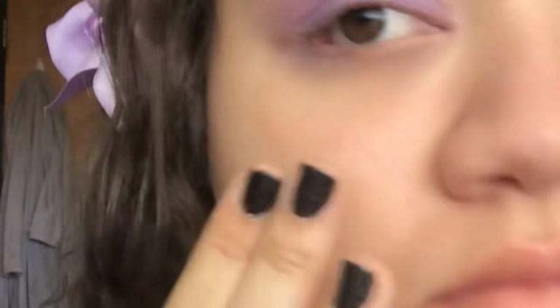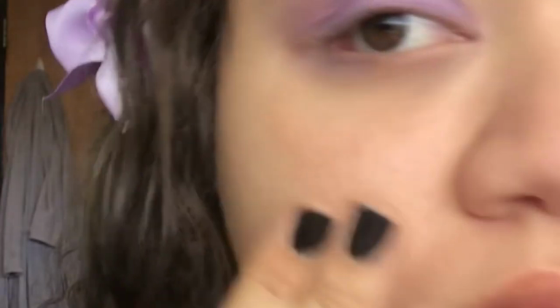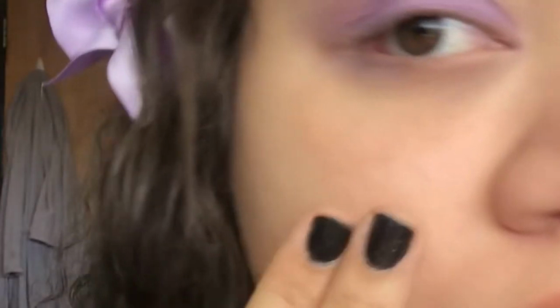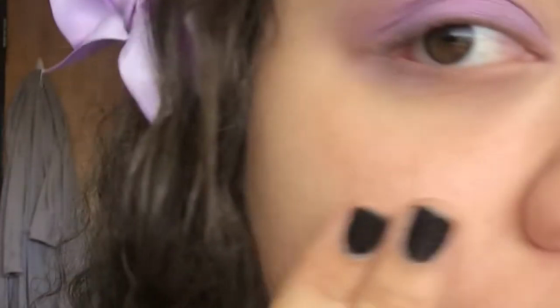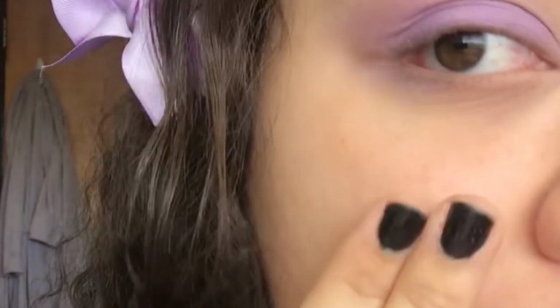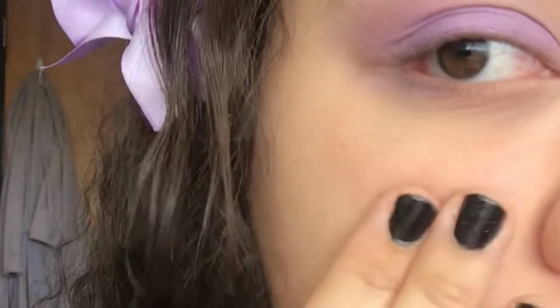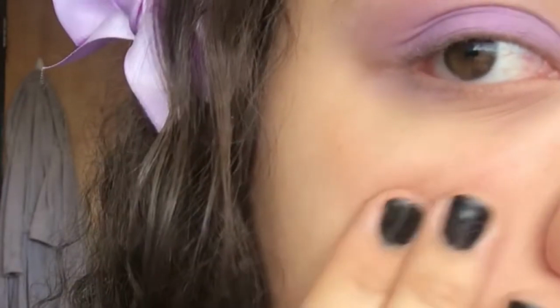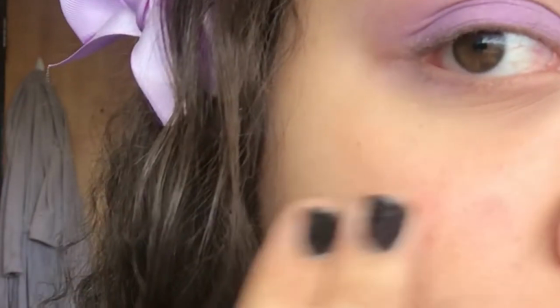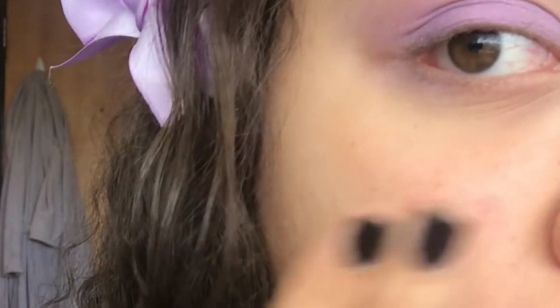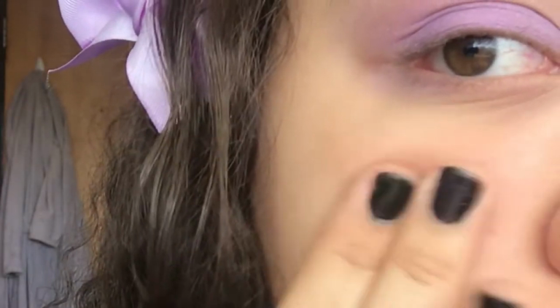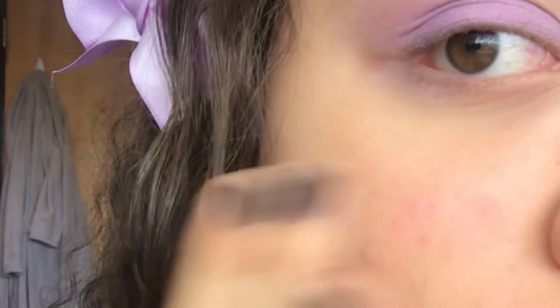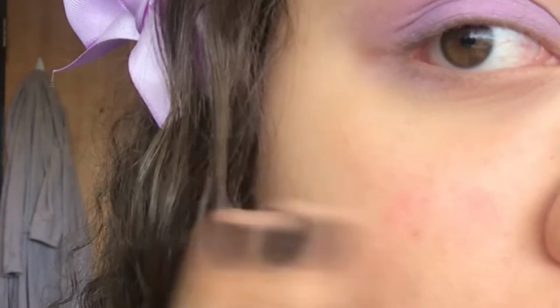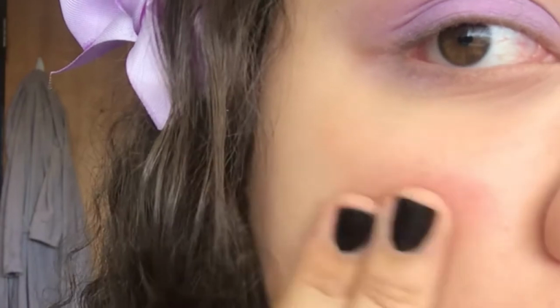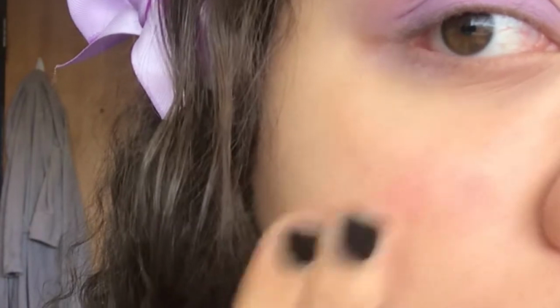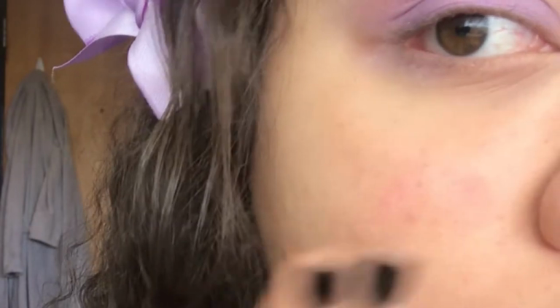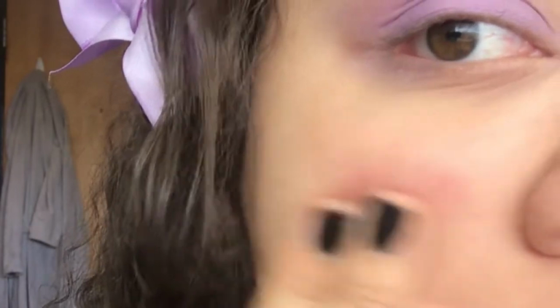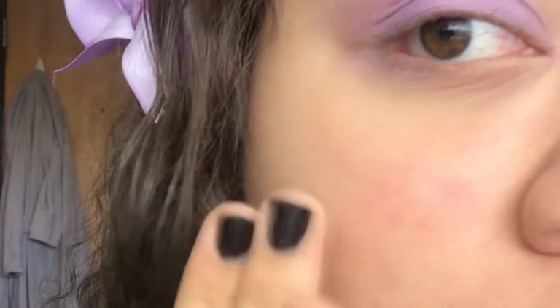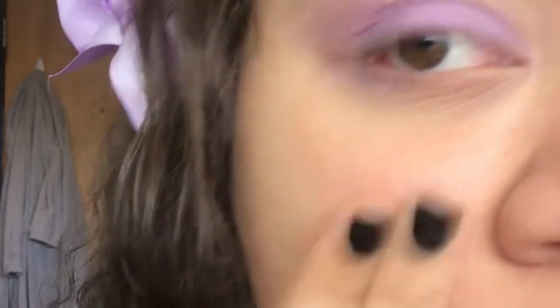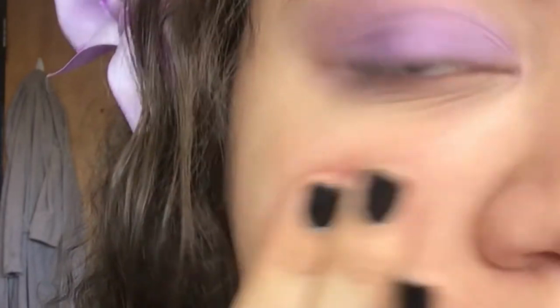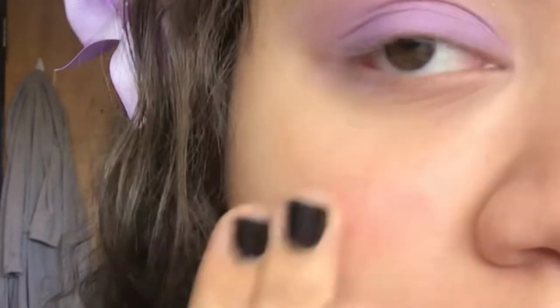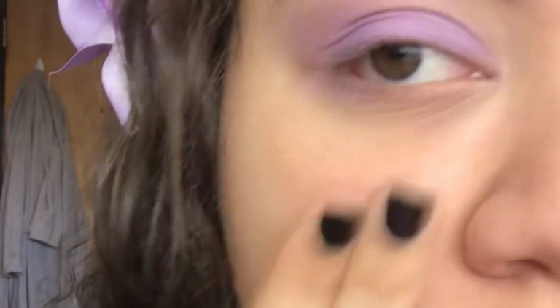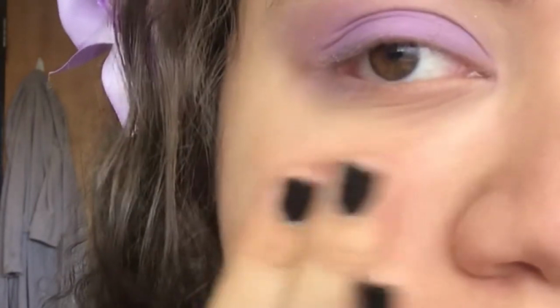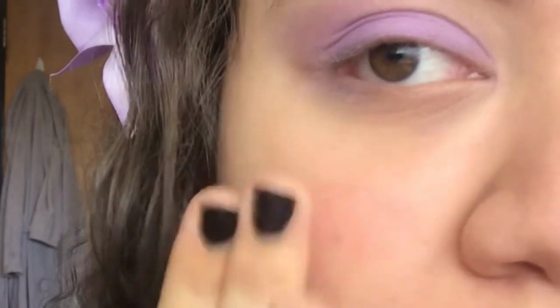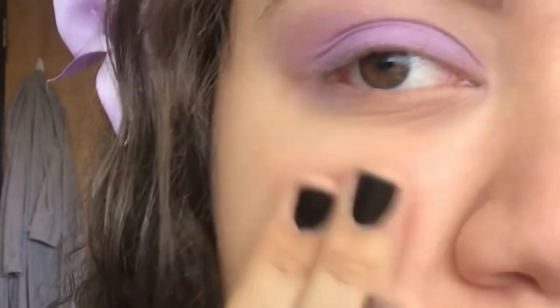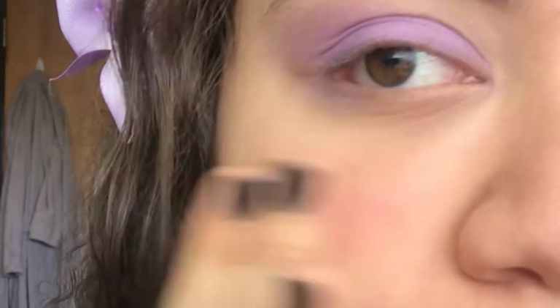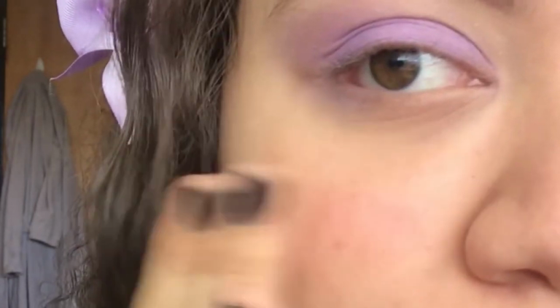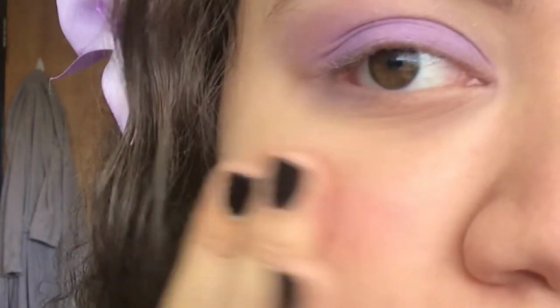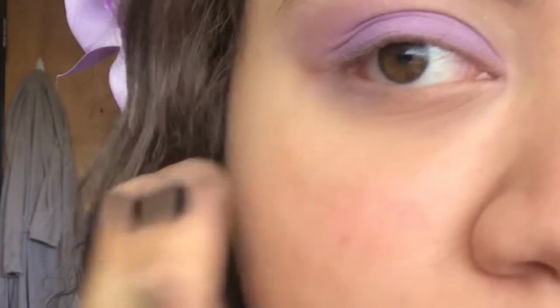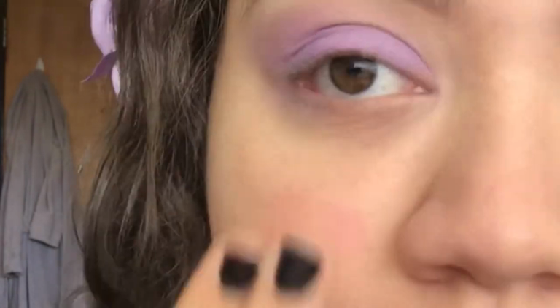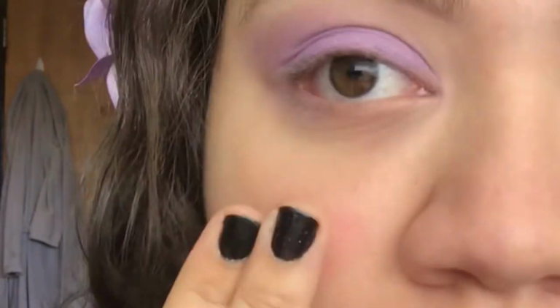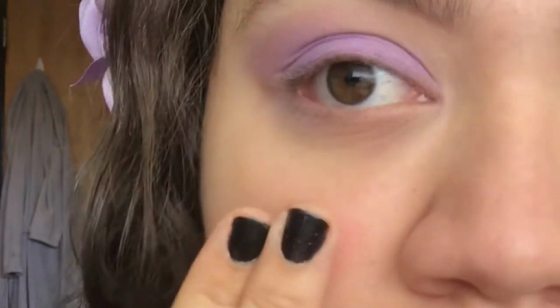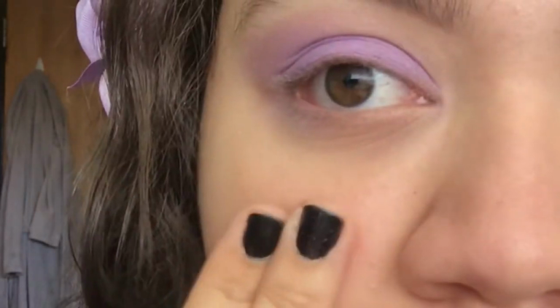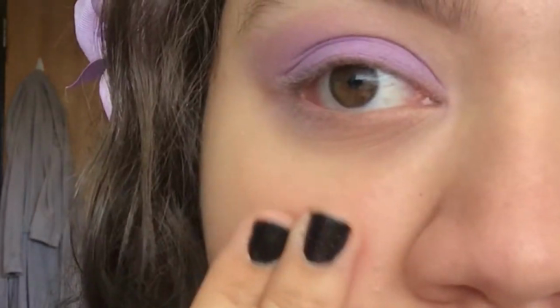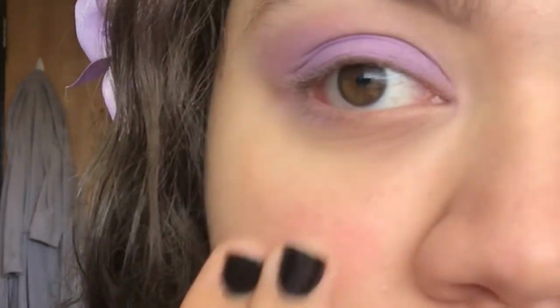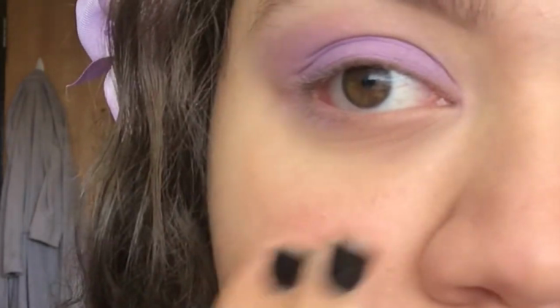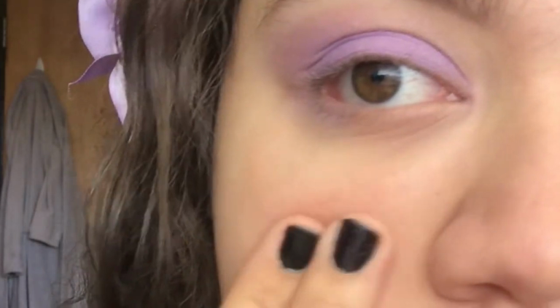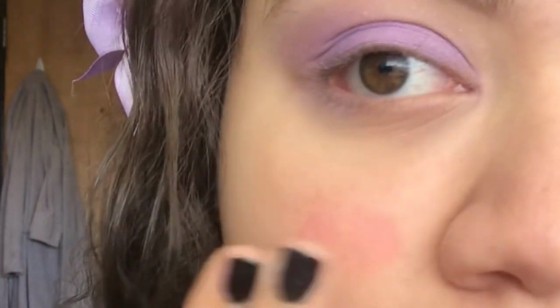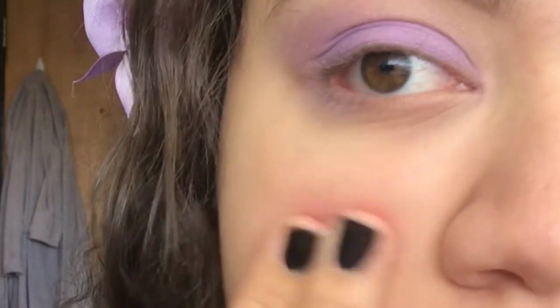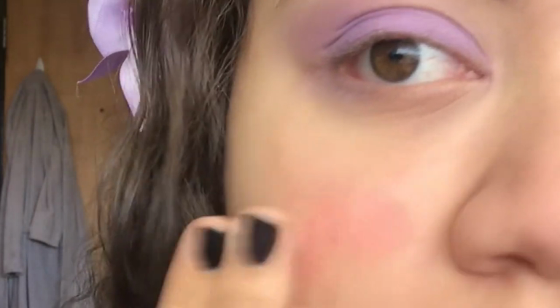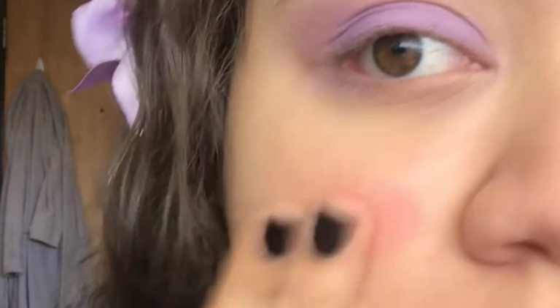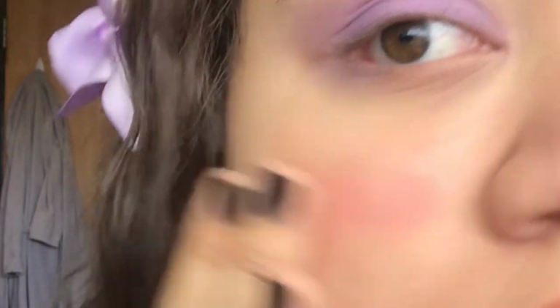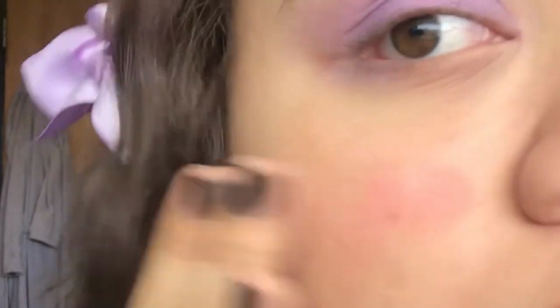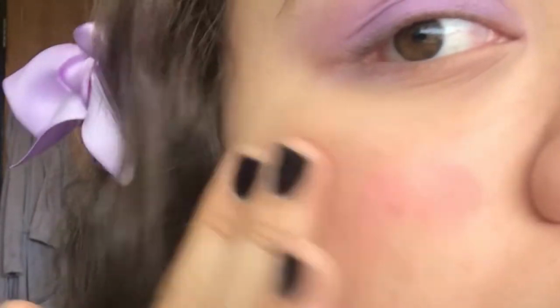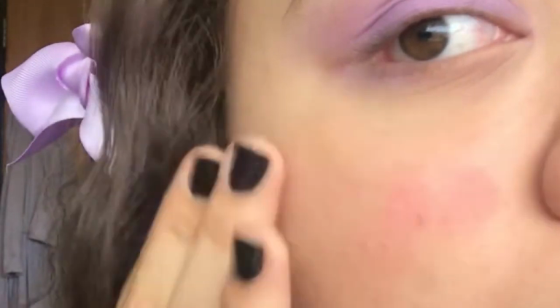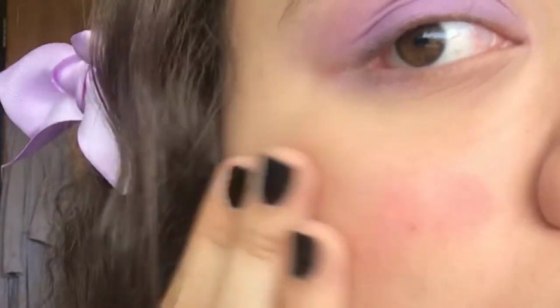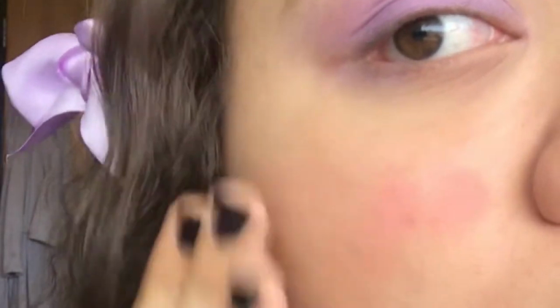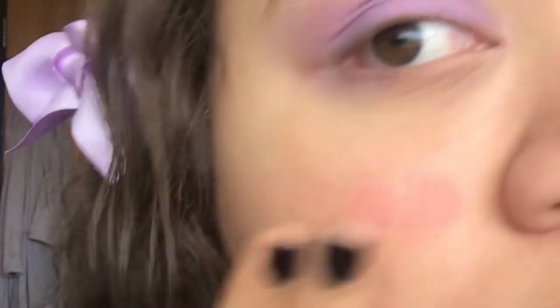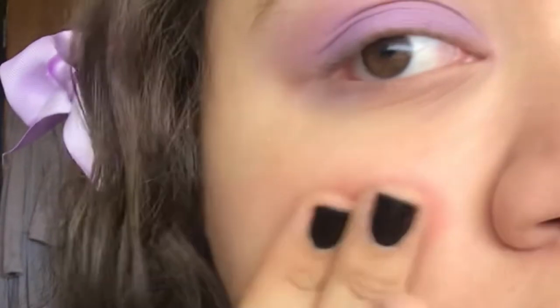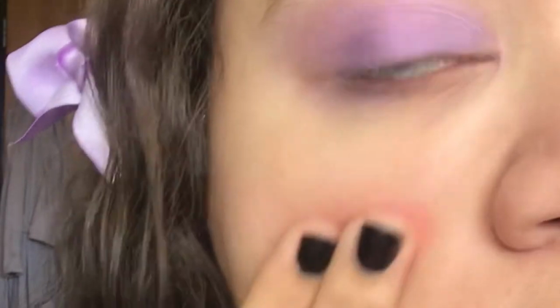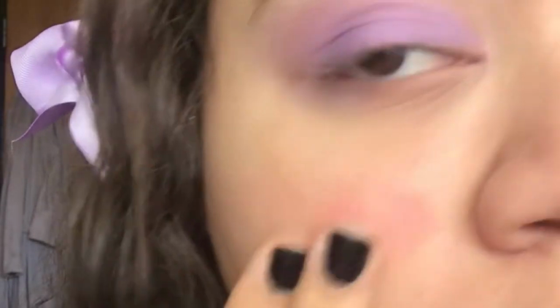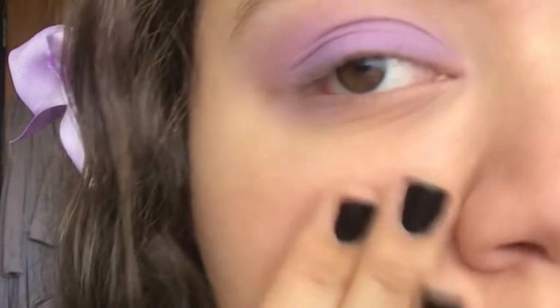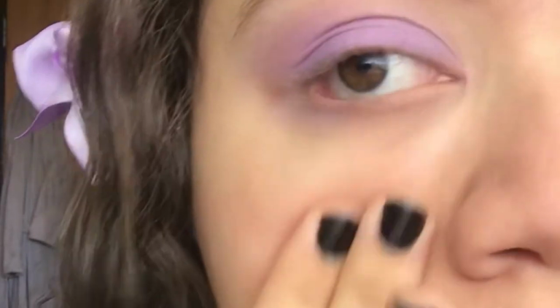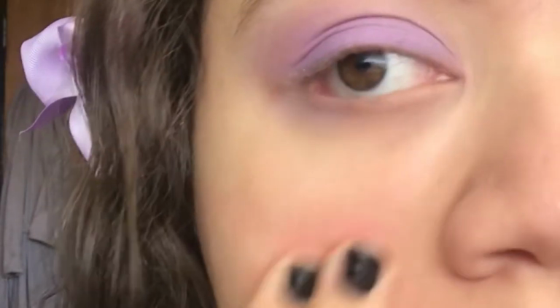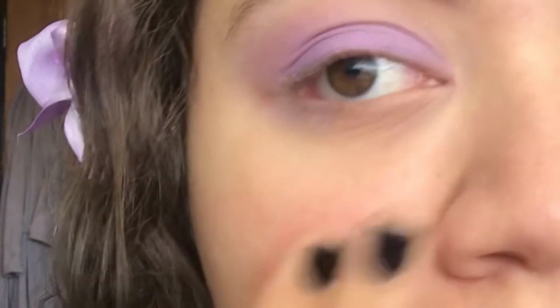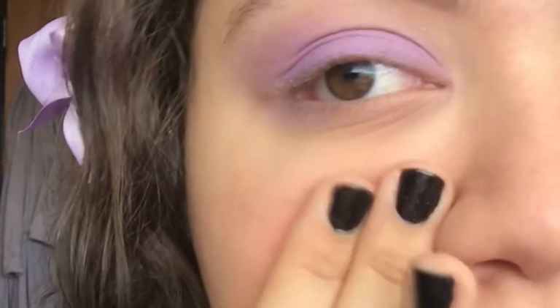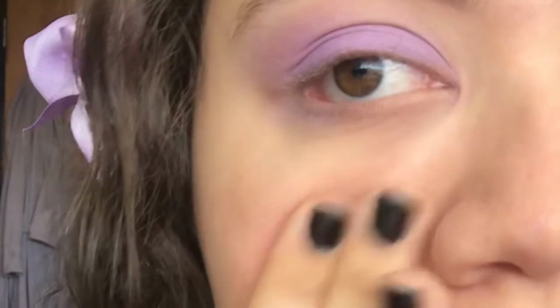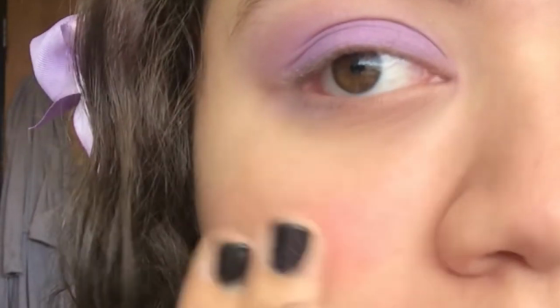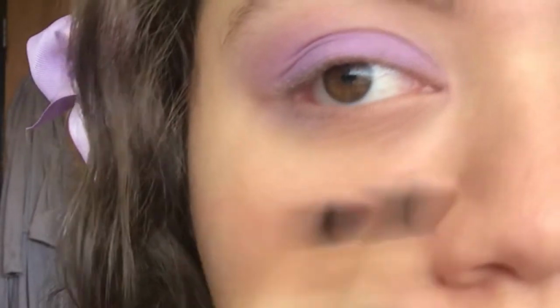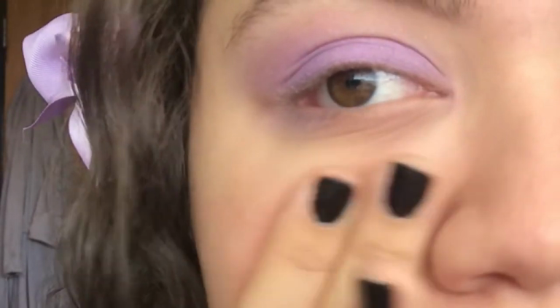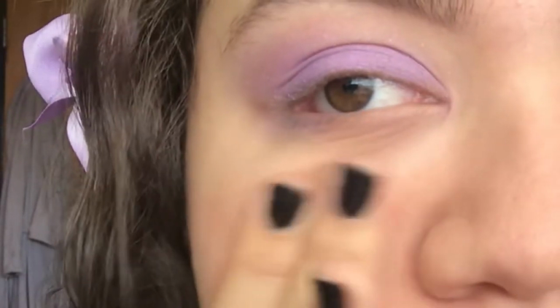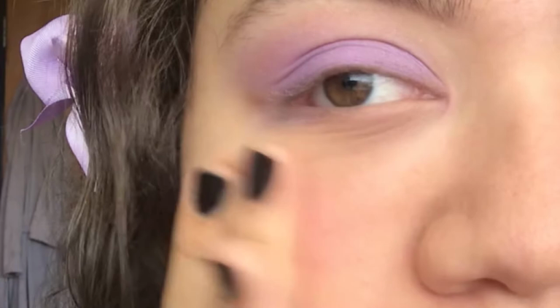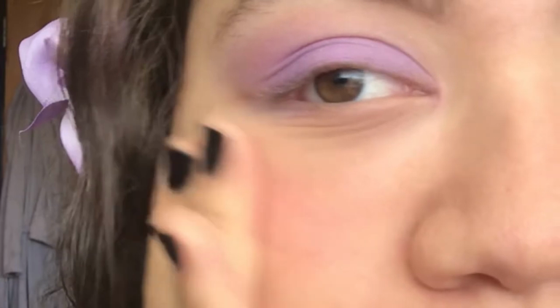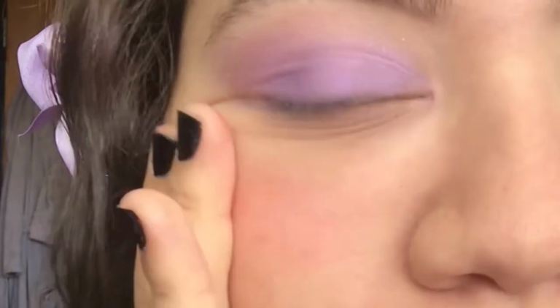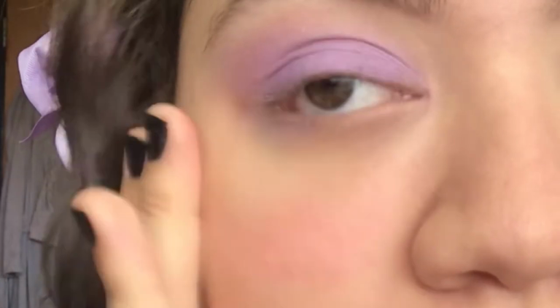Before finishing up the eyes, I'm tapping a cream blush onto my cheeks and nose for a rosy appearance.